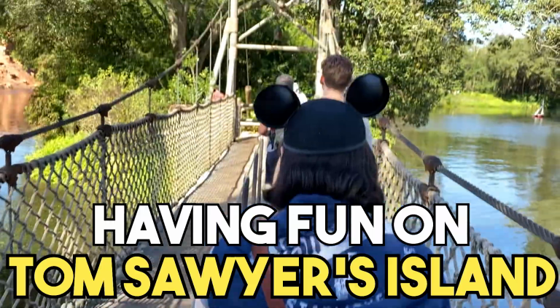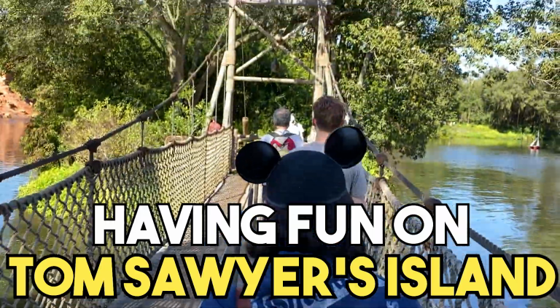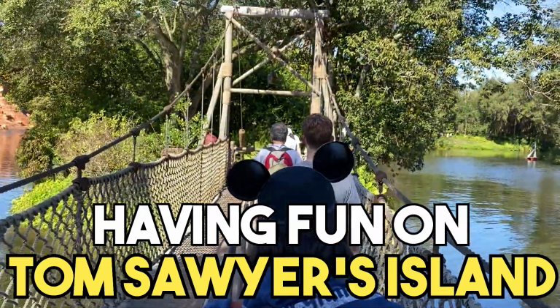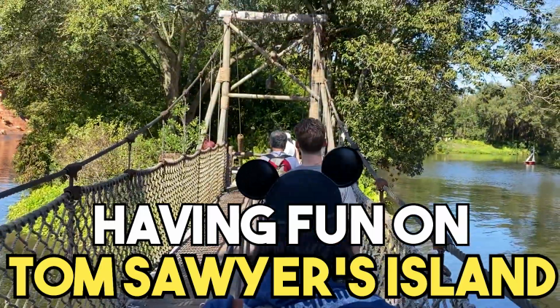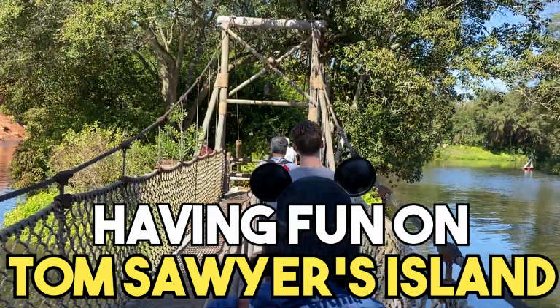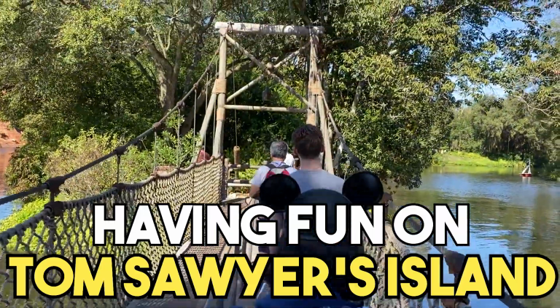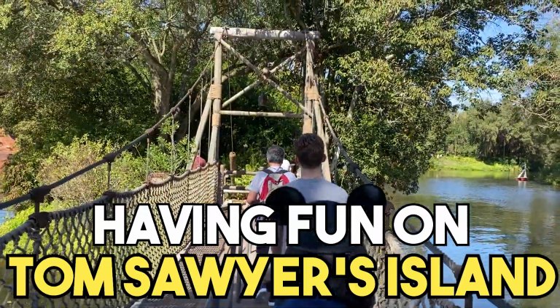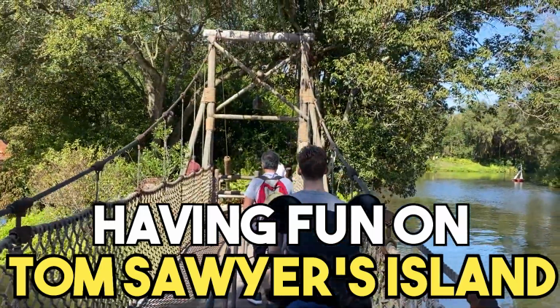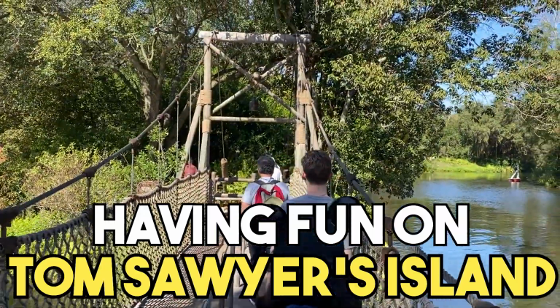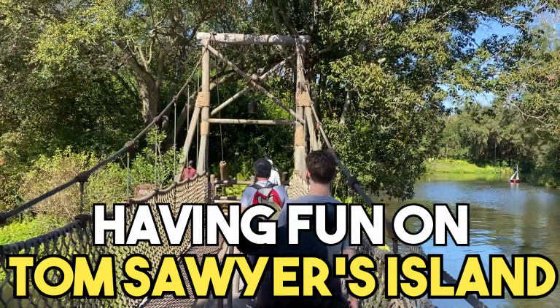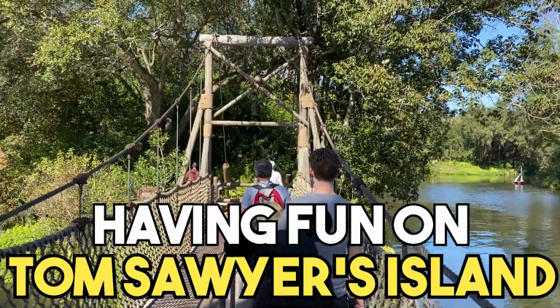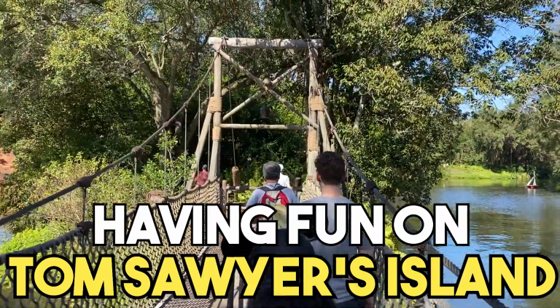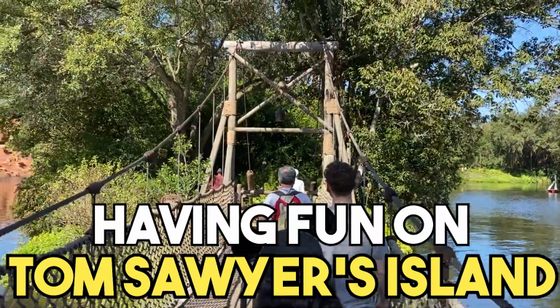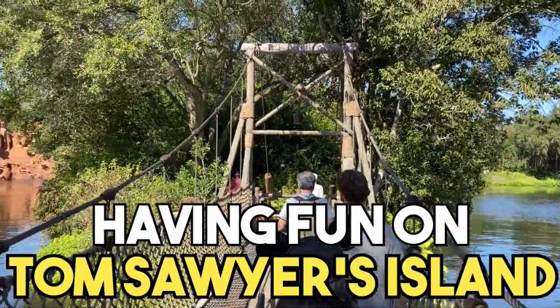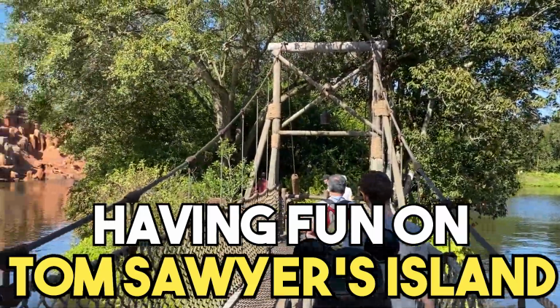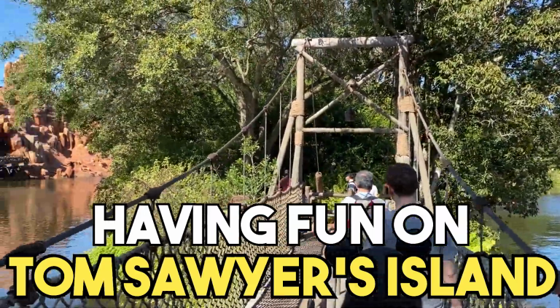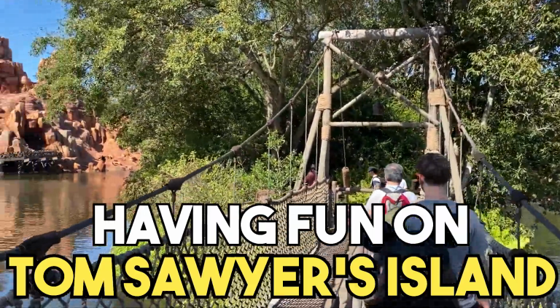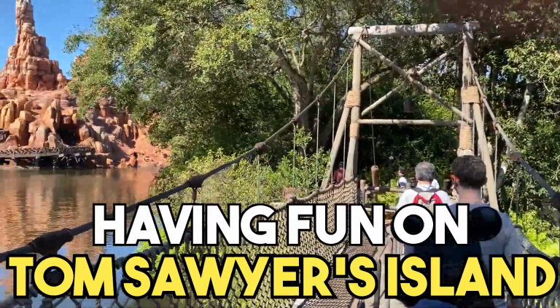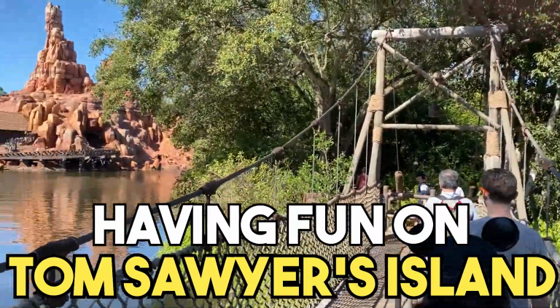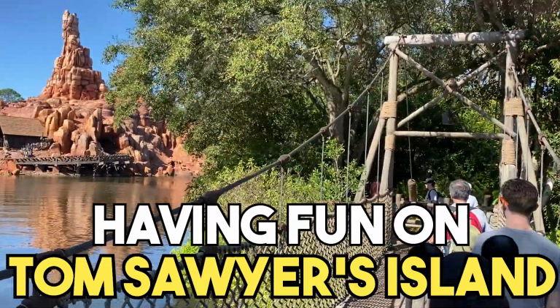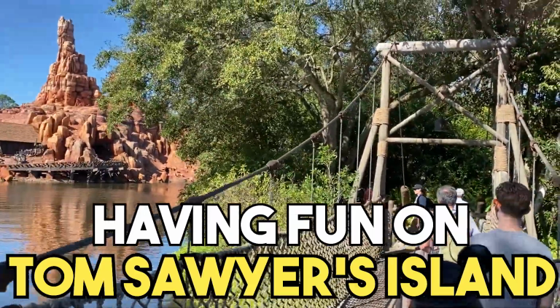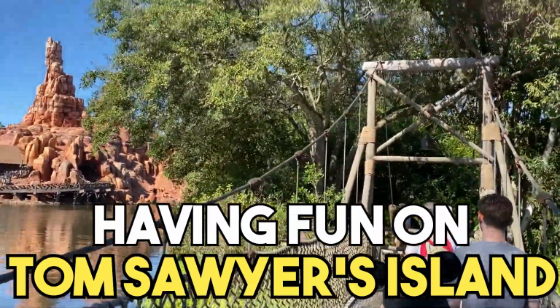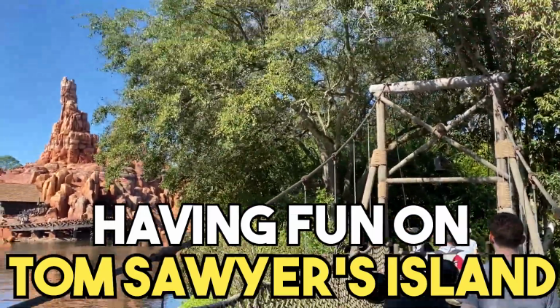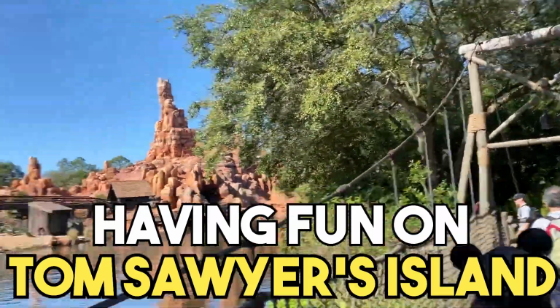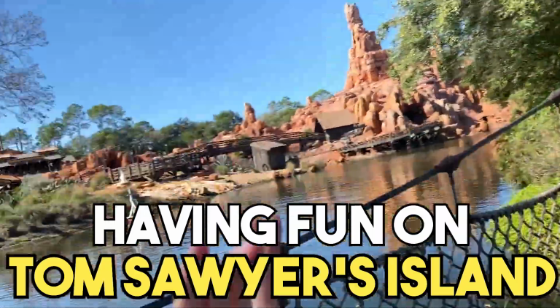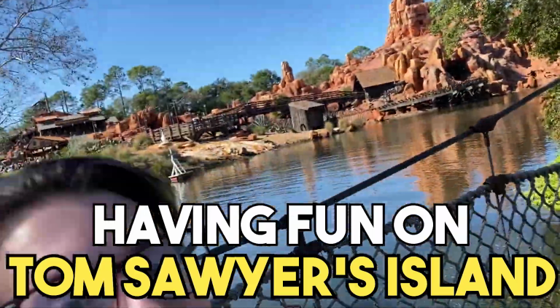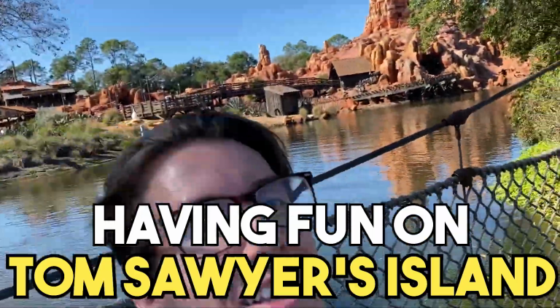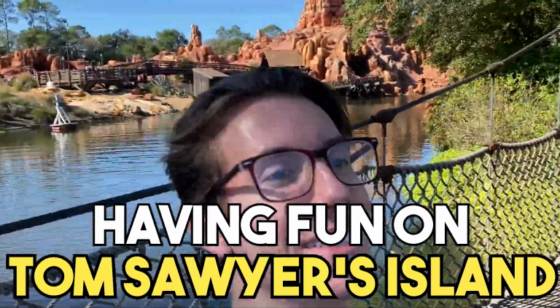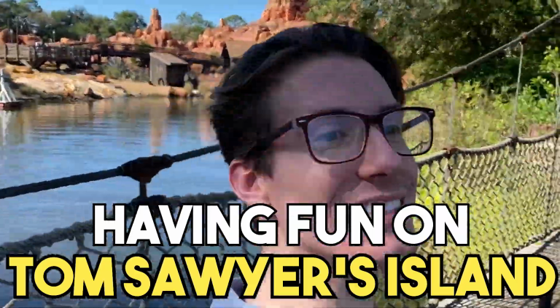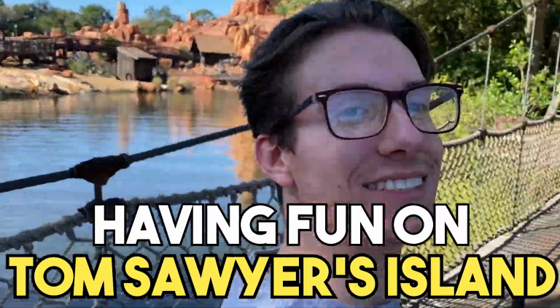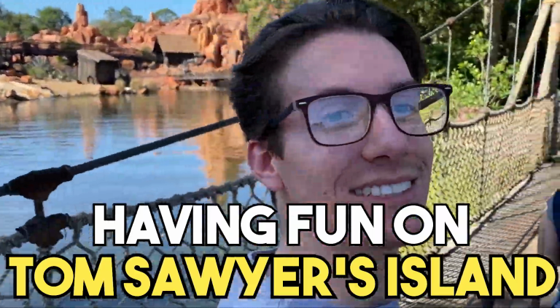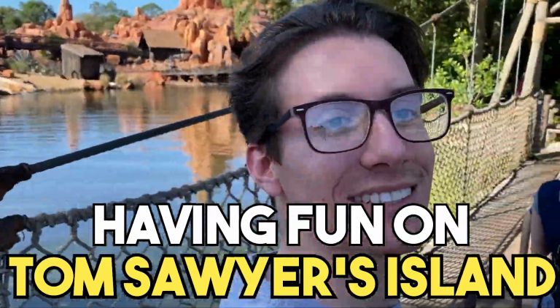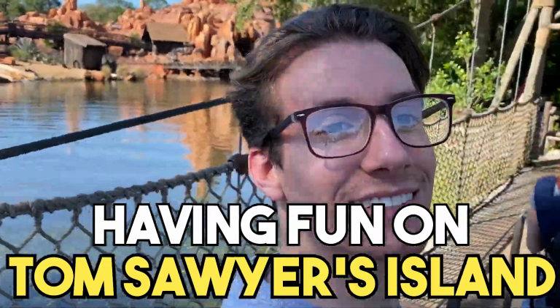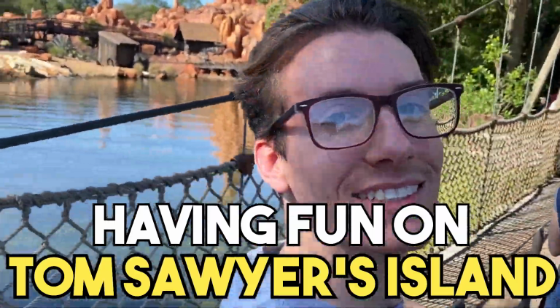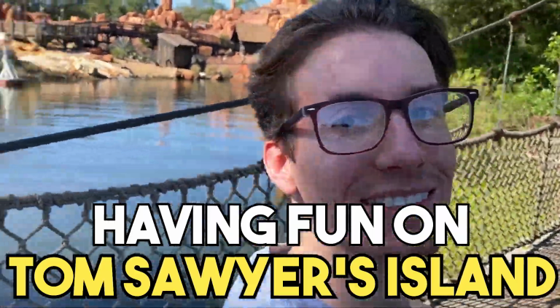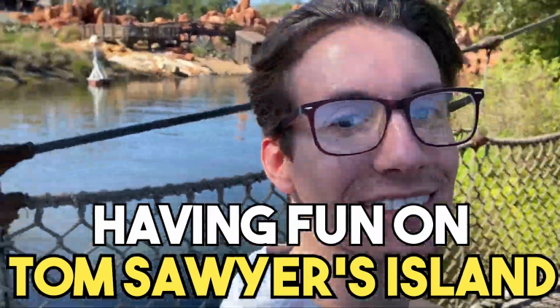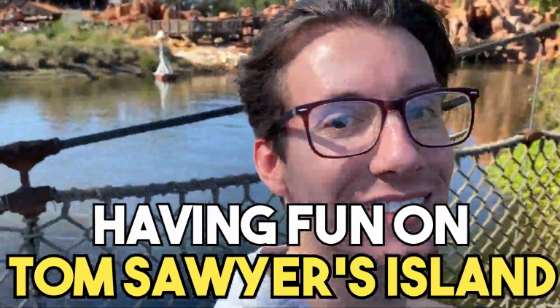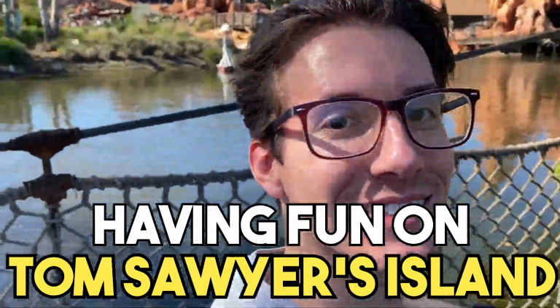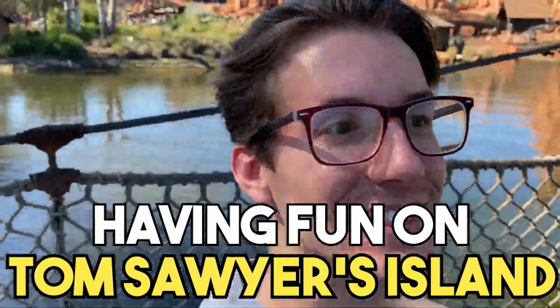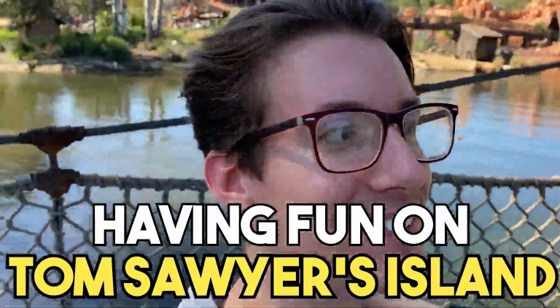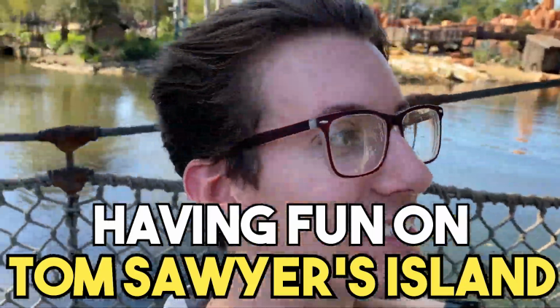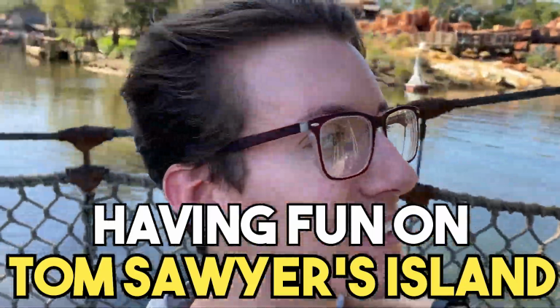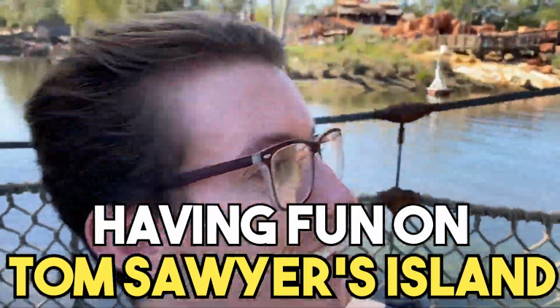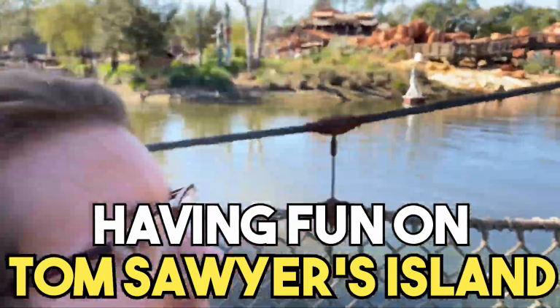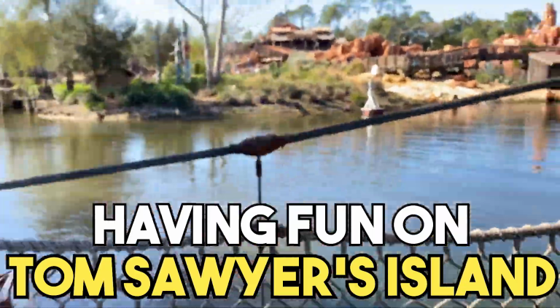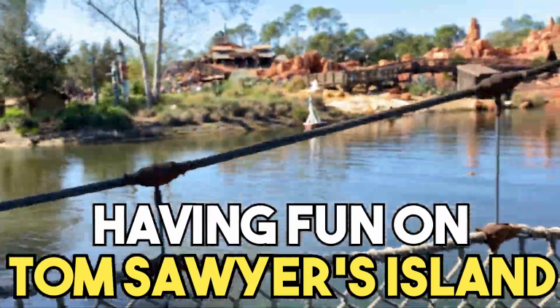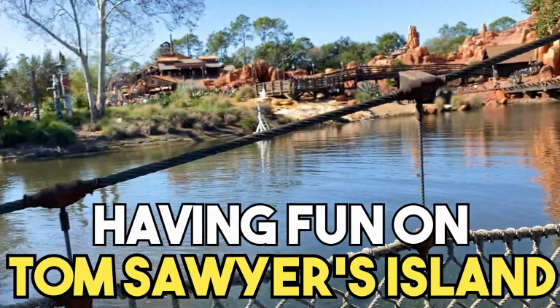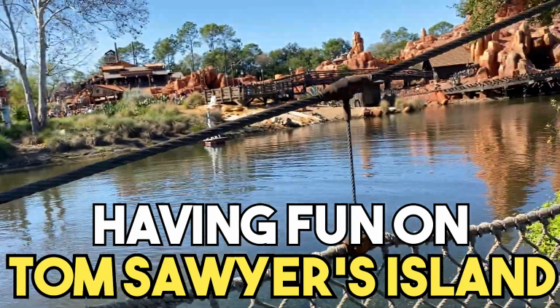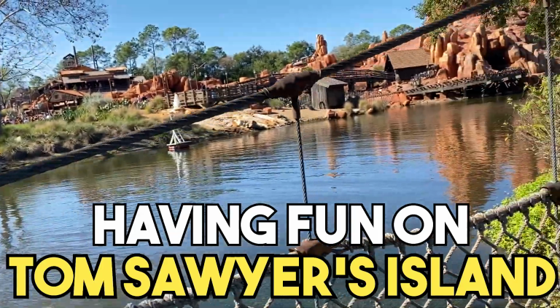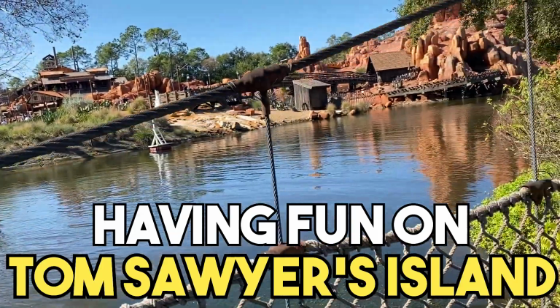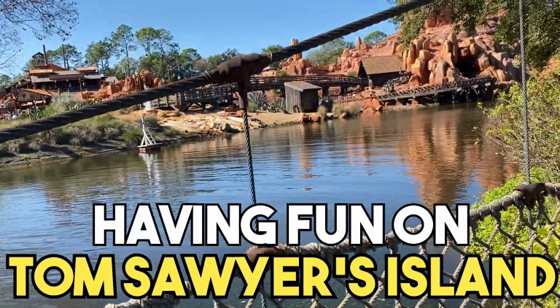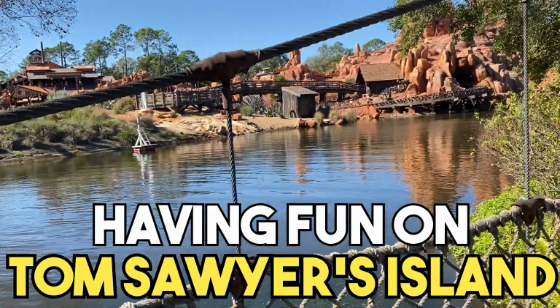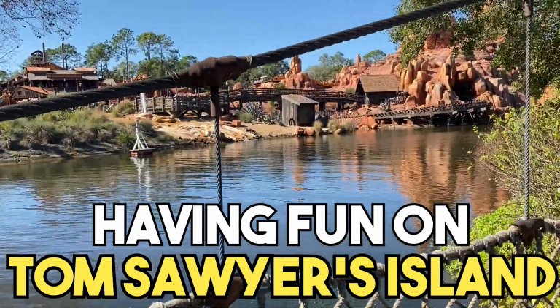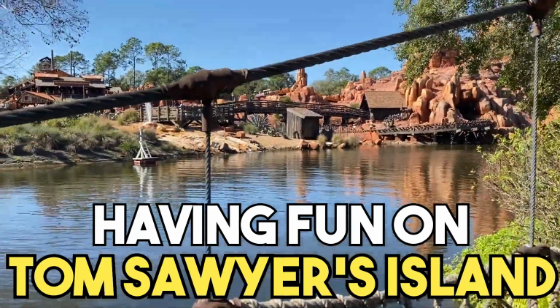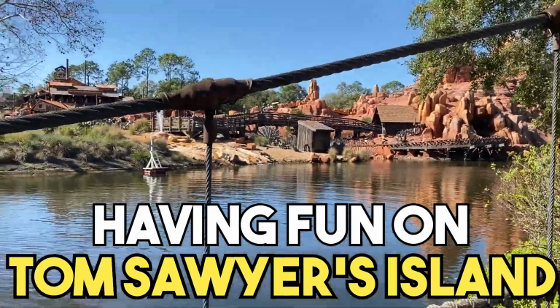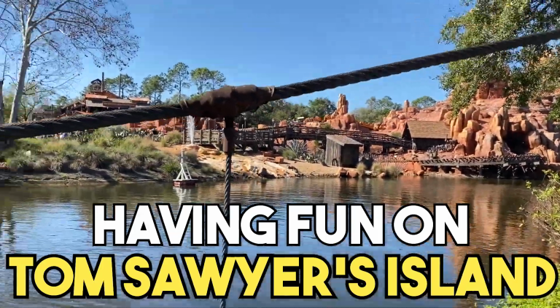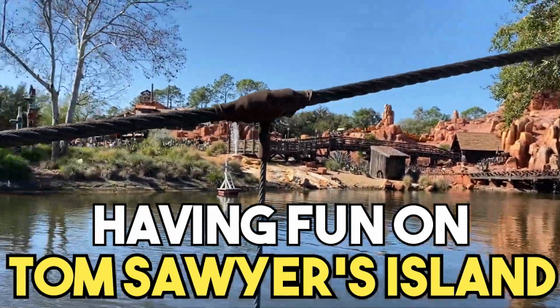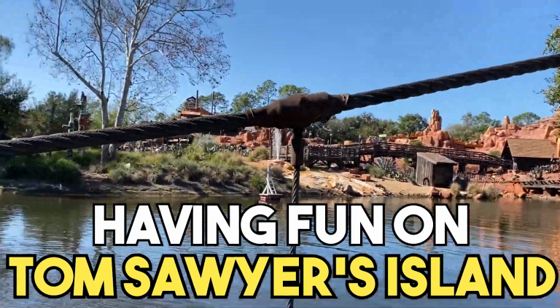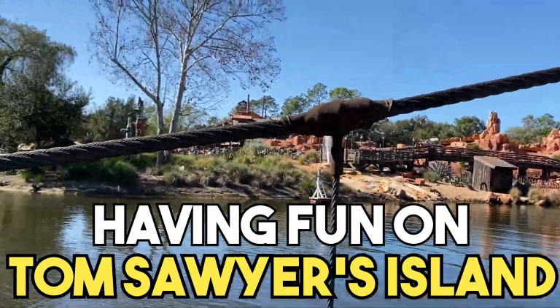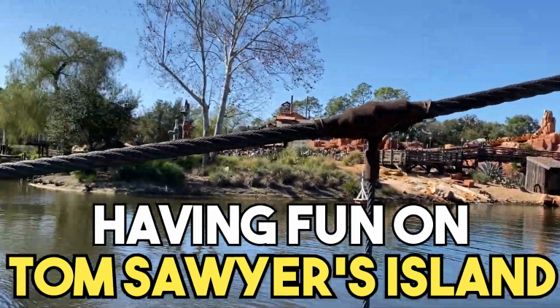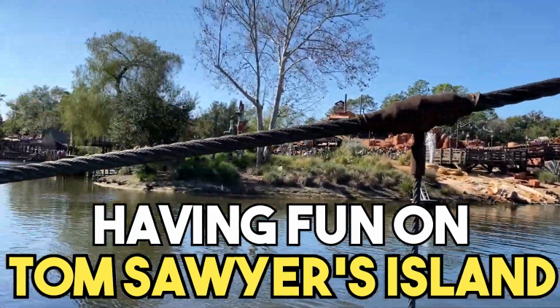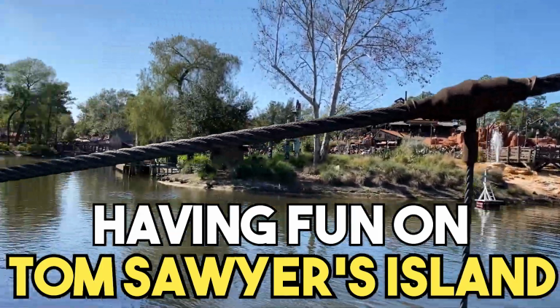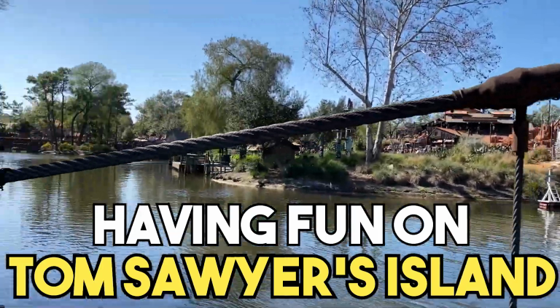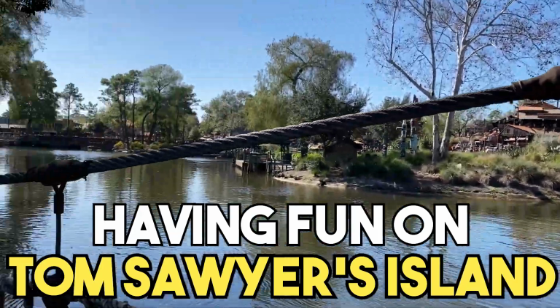Welcome to the Disney Collective. Recently, my family visited Disney World and had a ton of fun on Tom Sawyer's Island in Magic Kingdom.